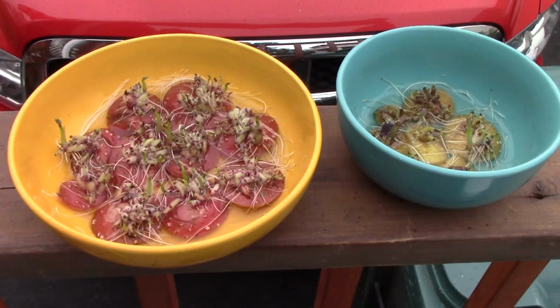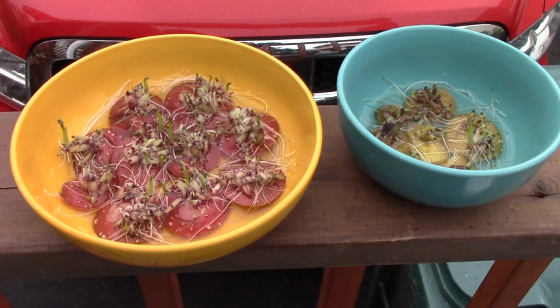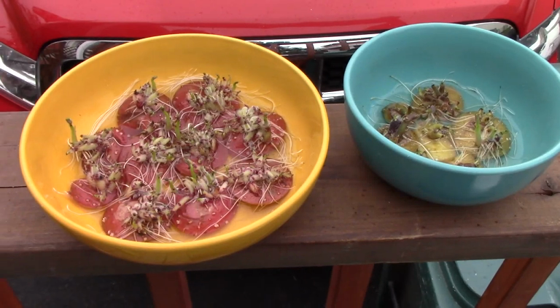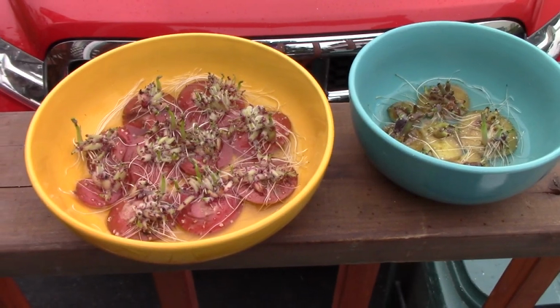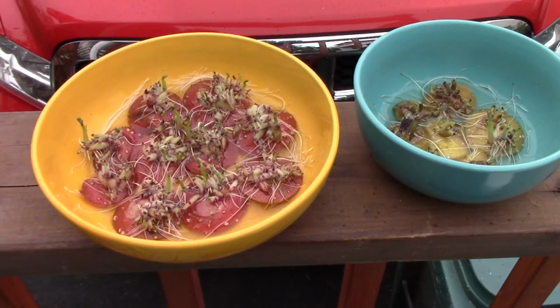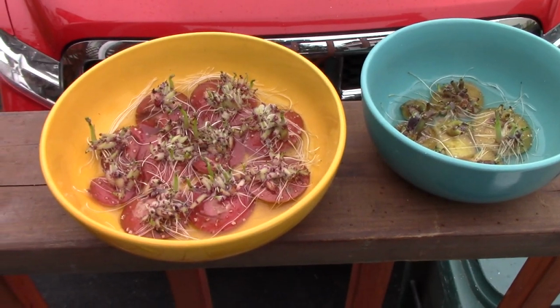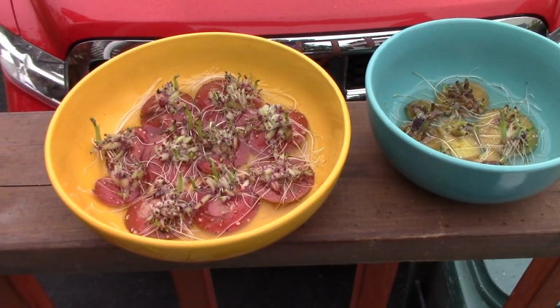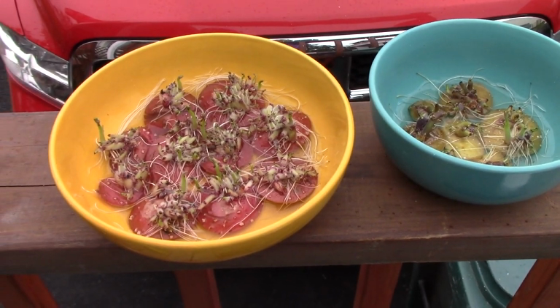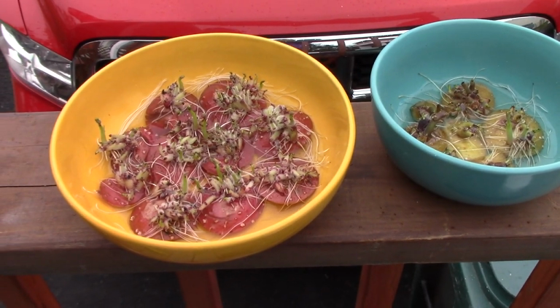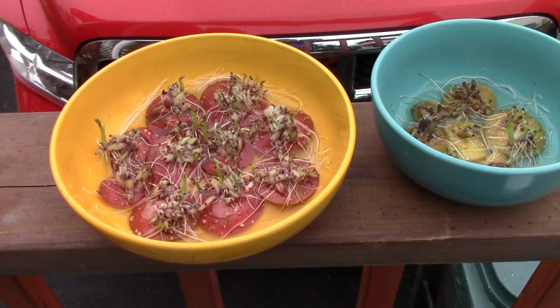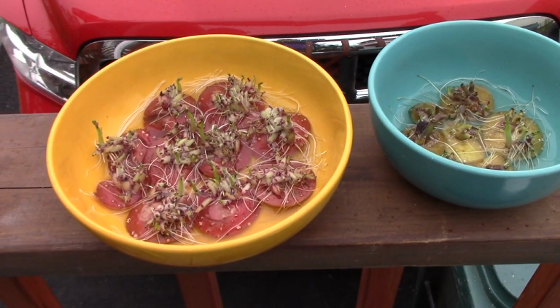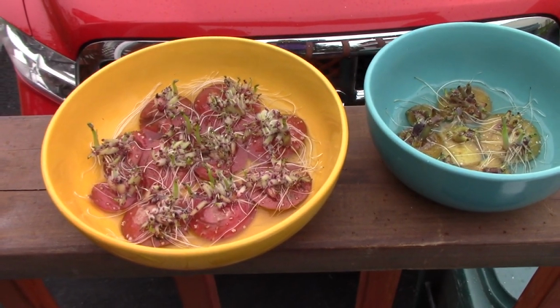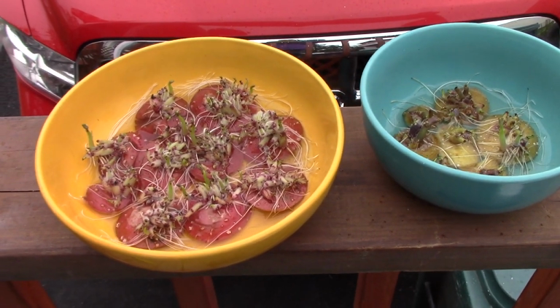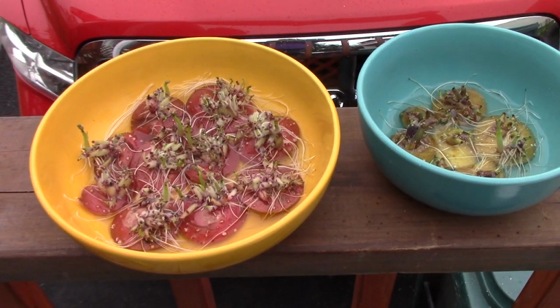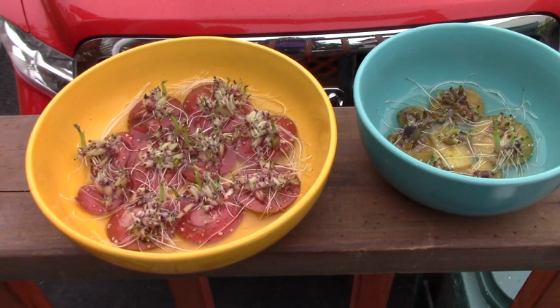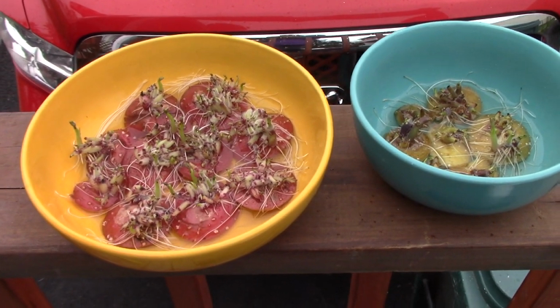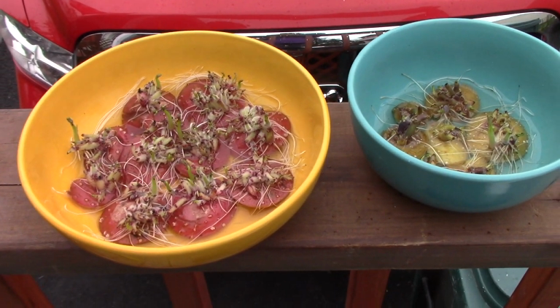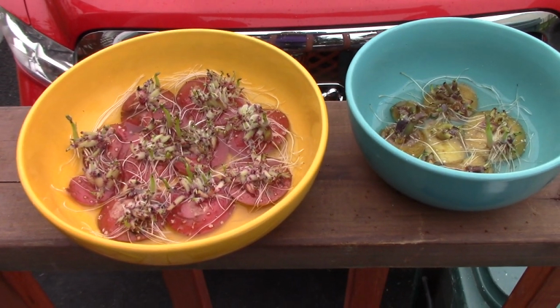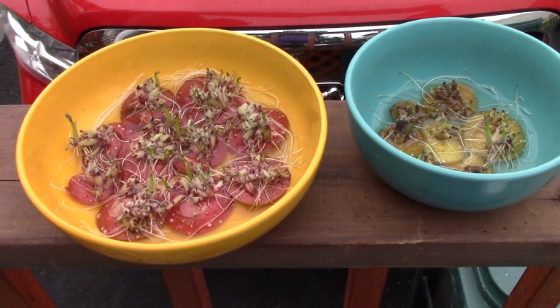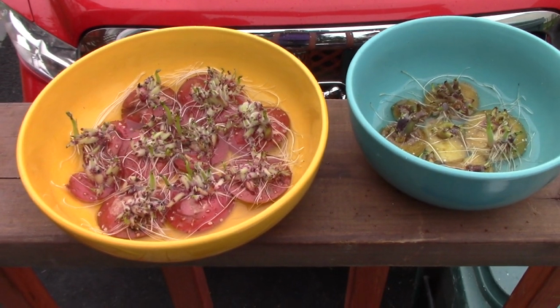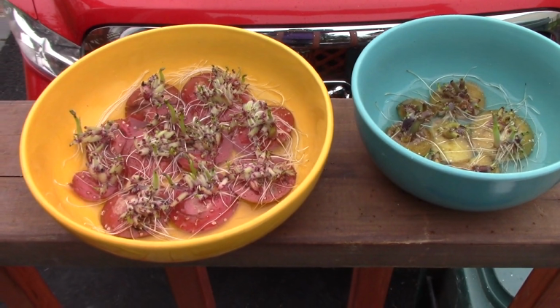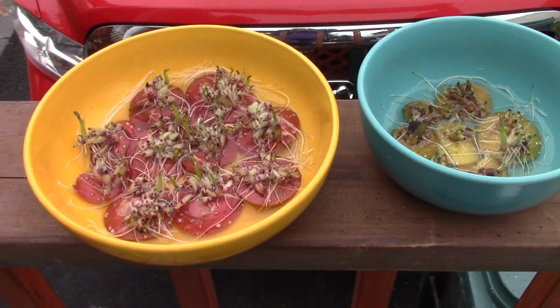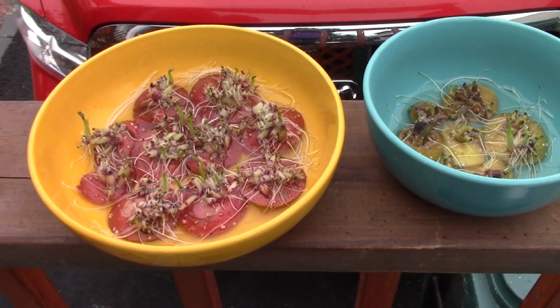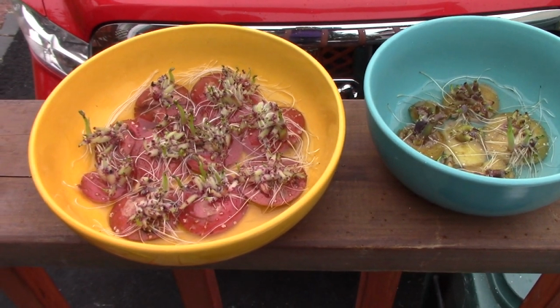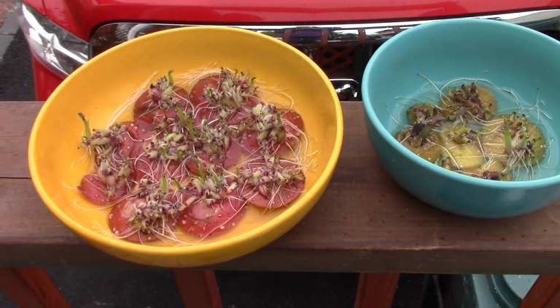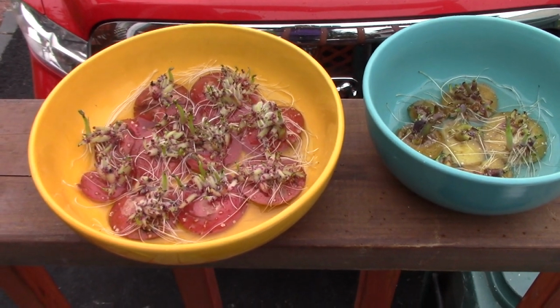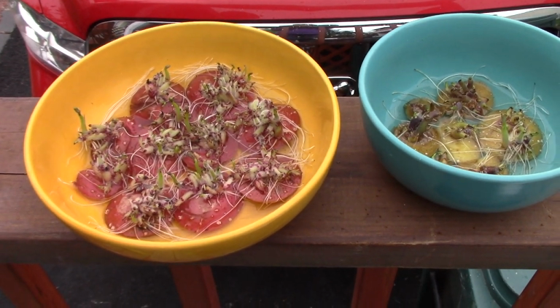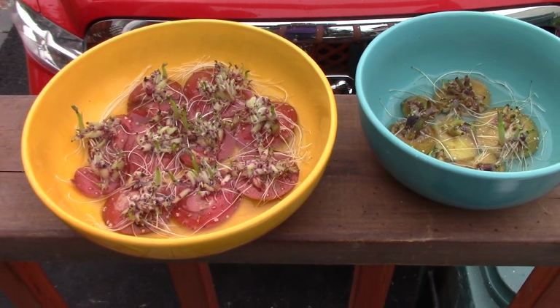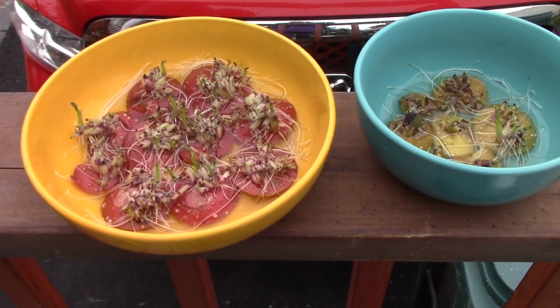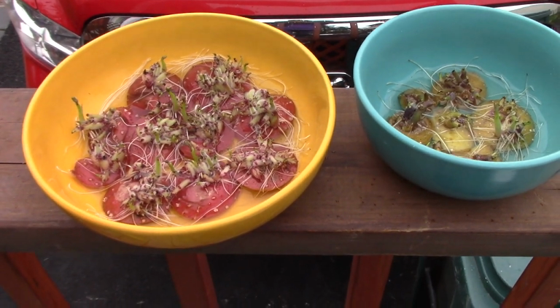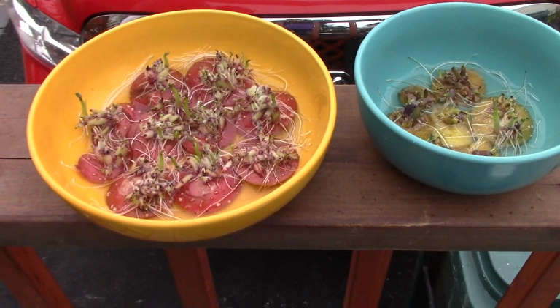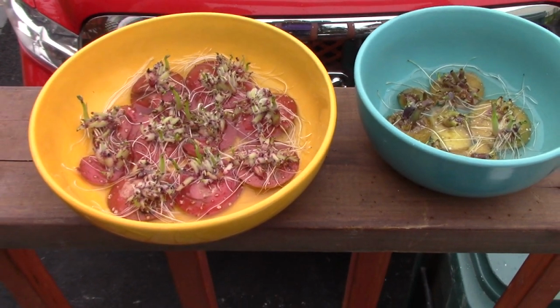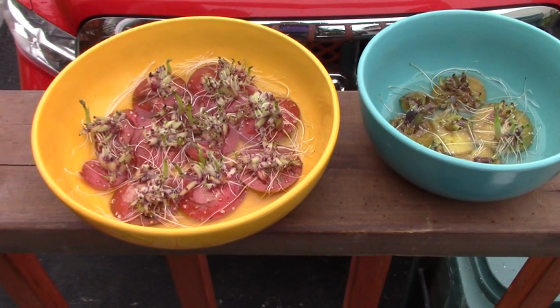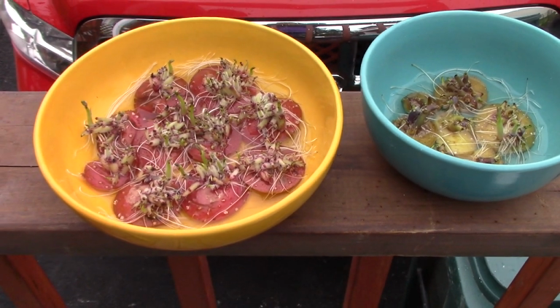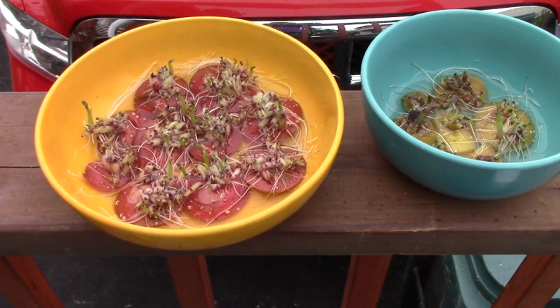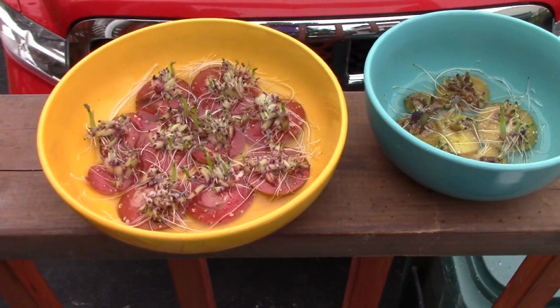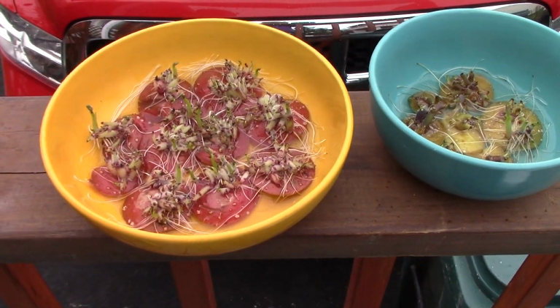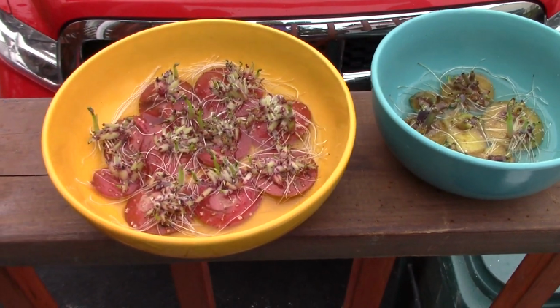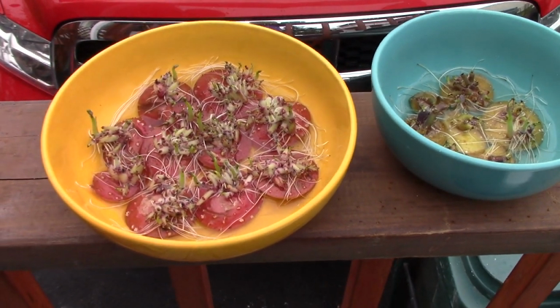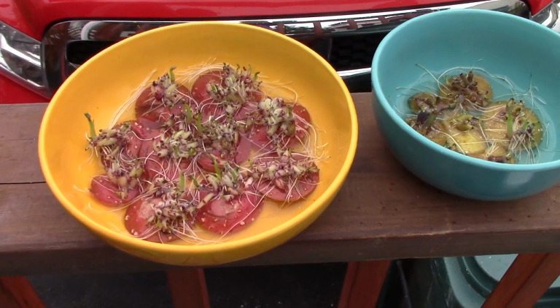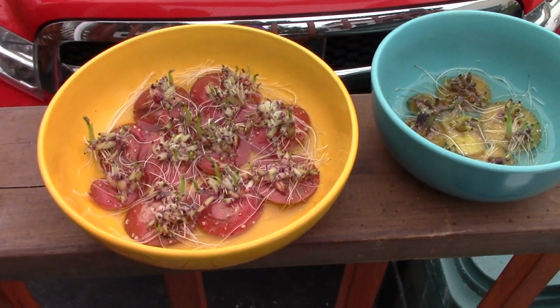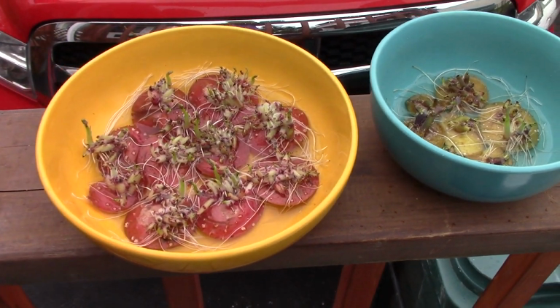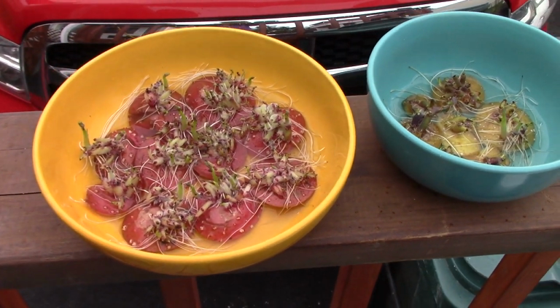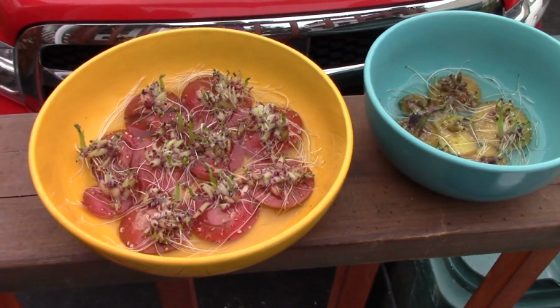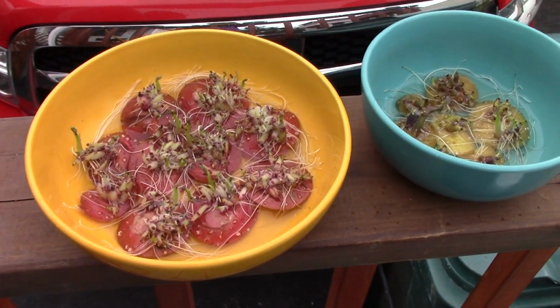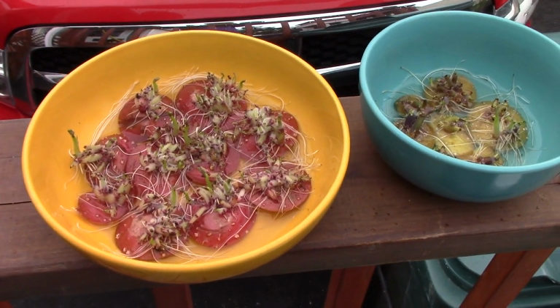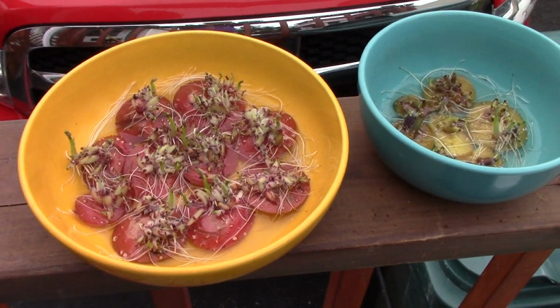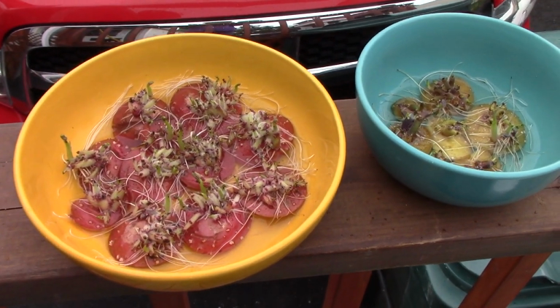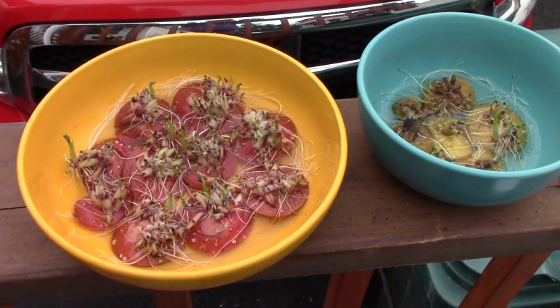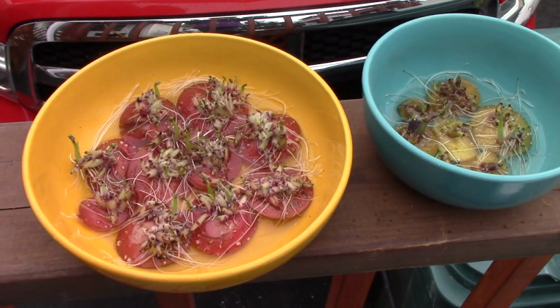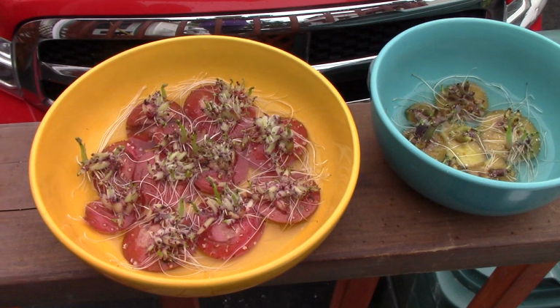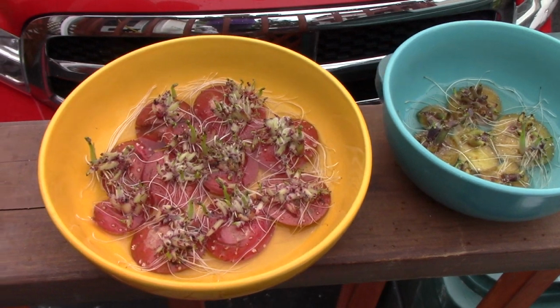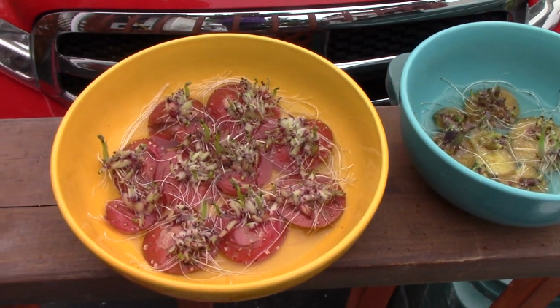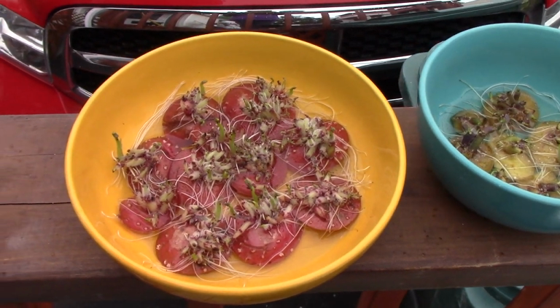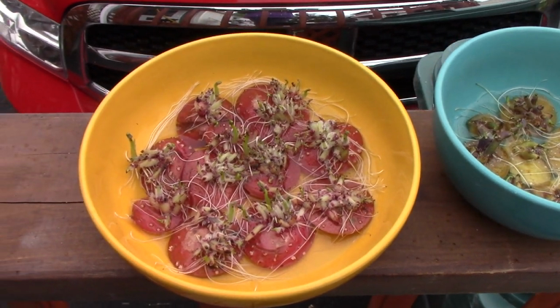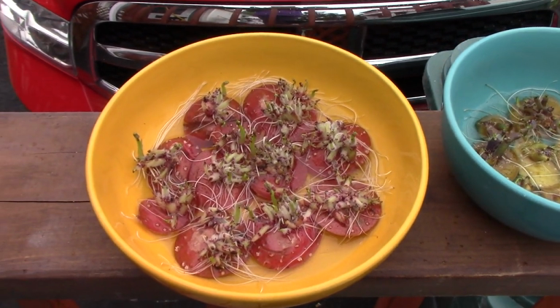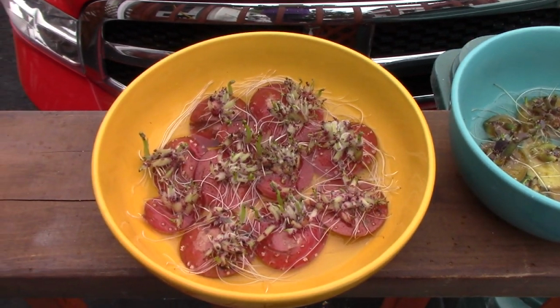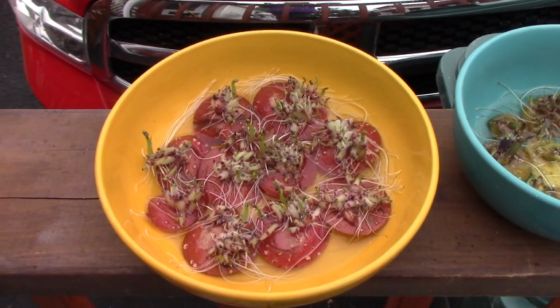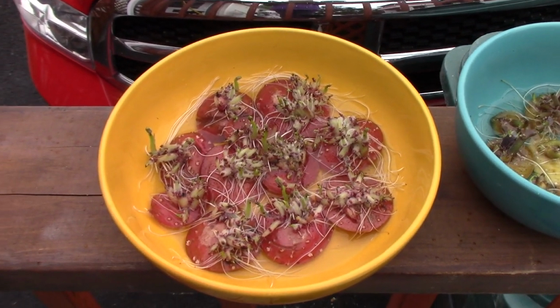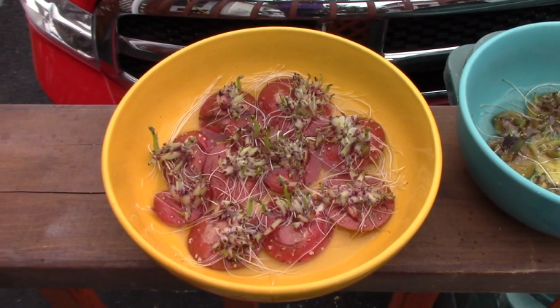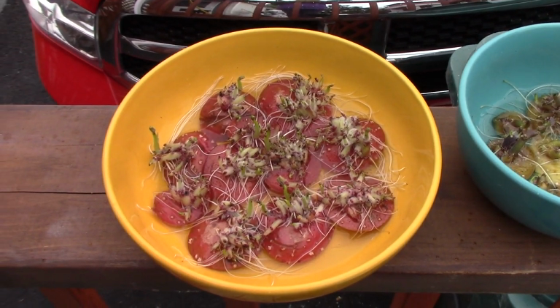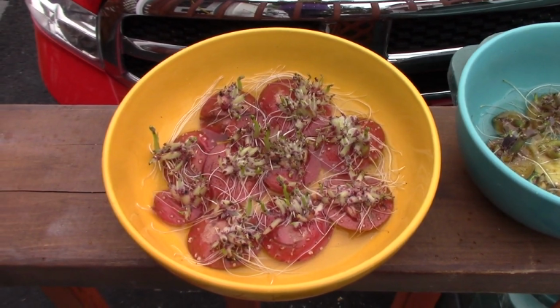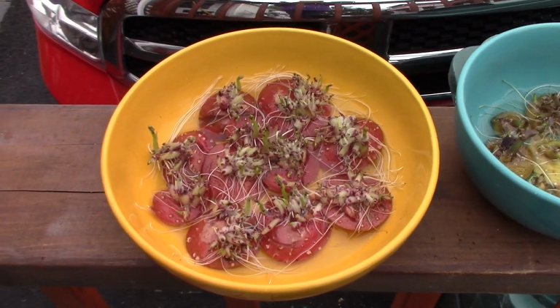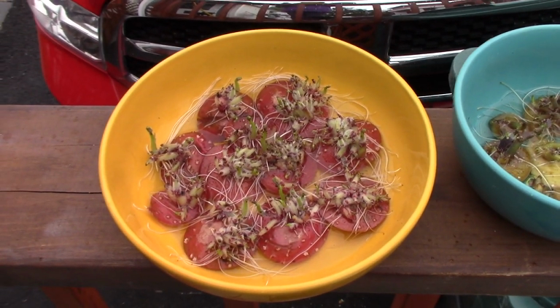Hi guys, Sourdough Kathy here, and I just wanted to give you a little peek of what's been going on around here.